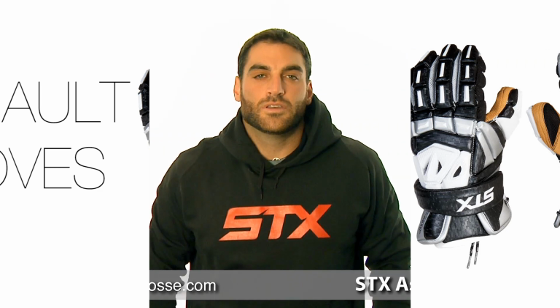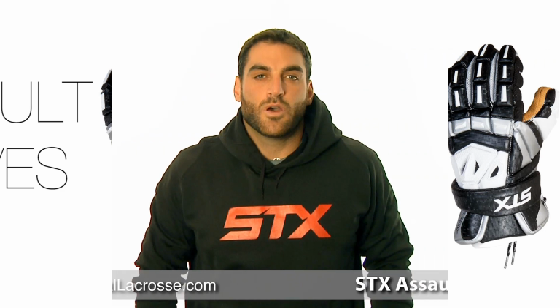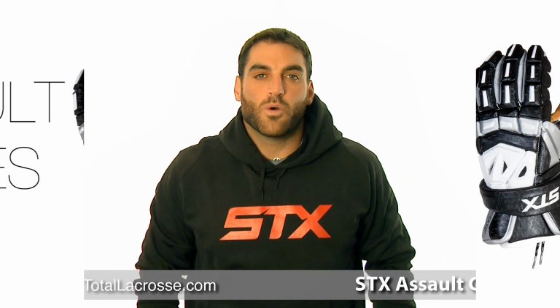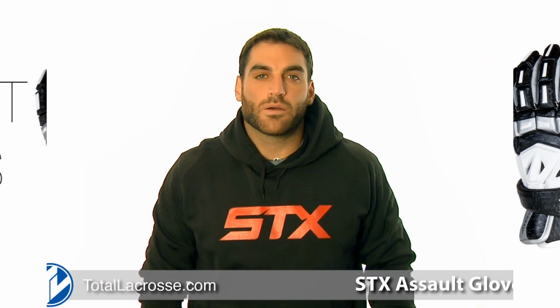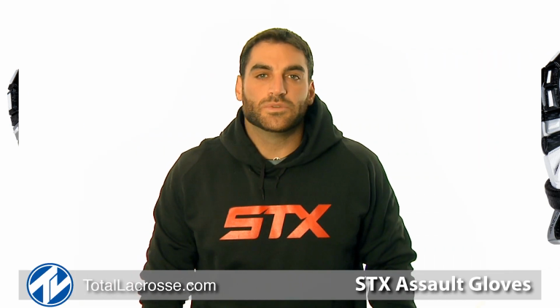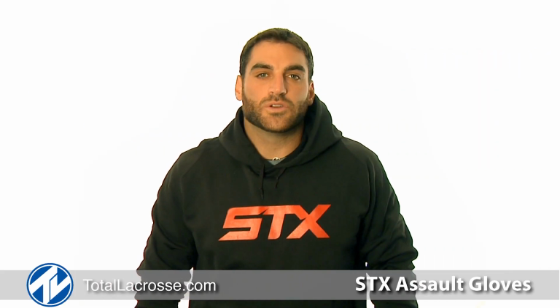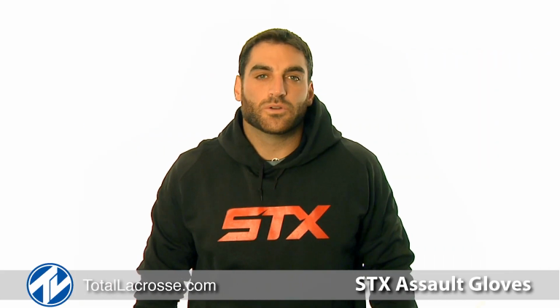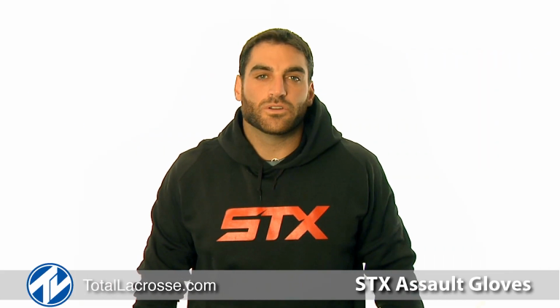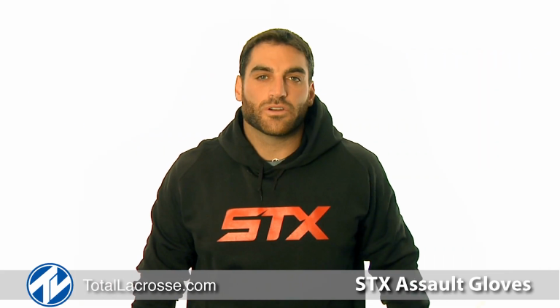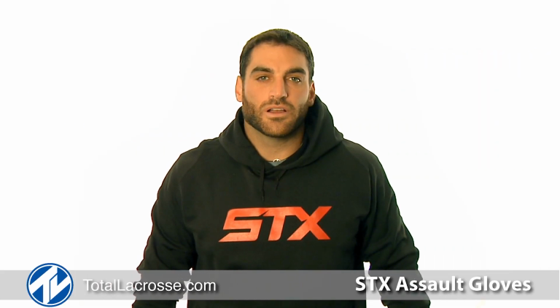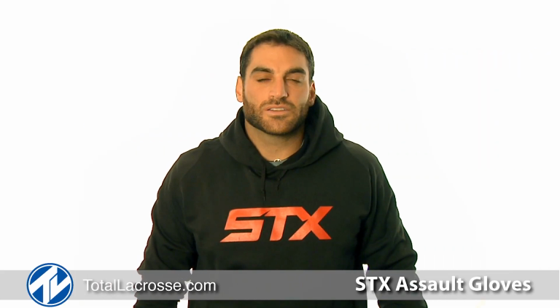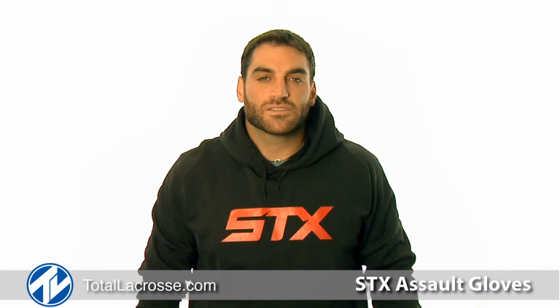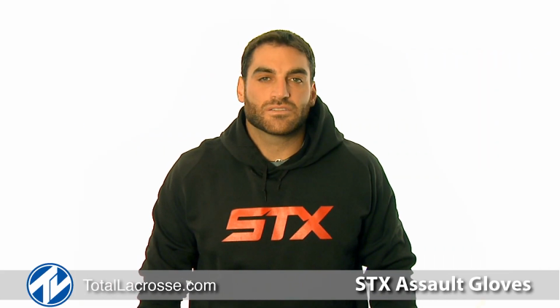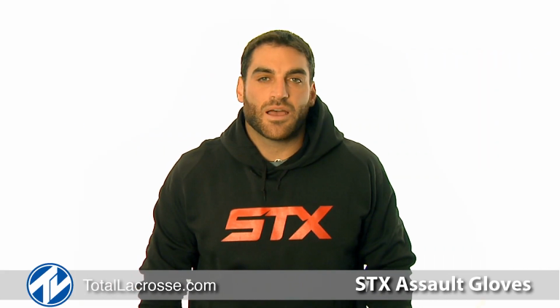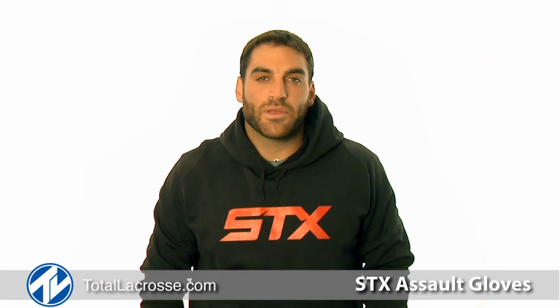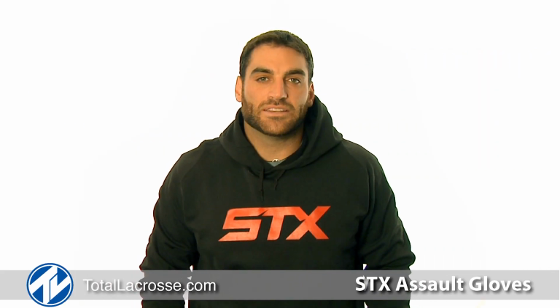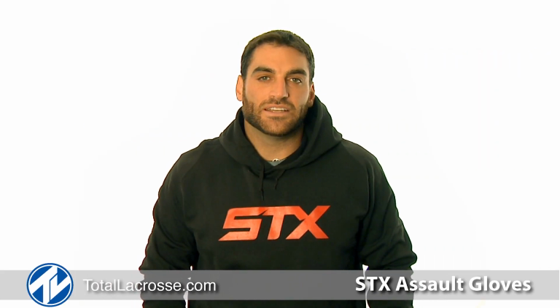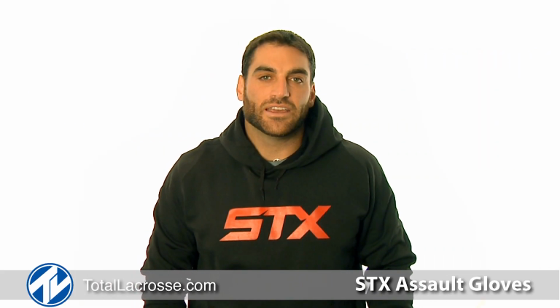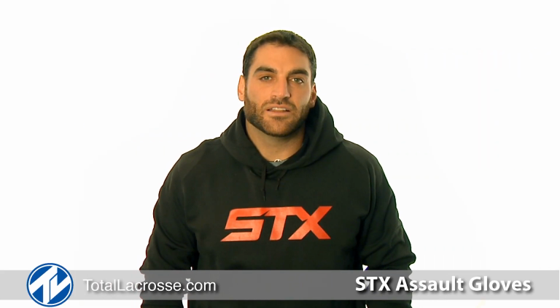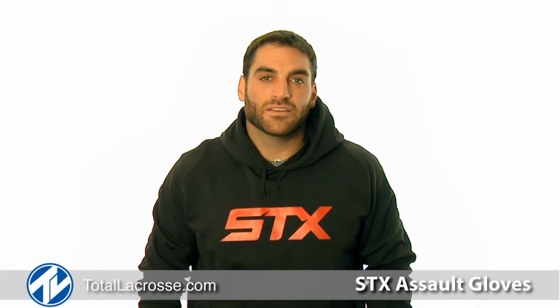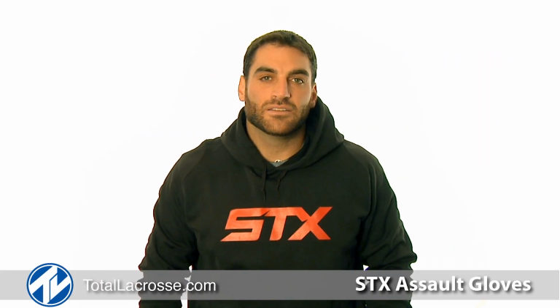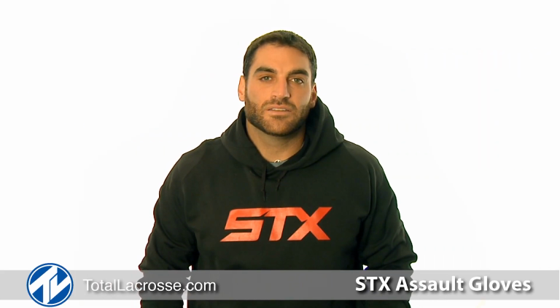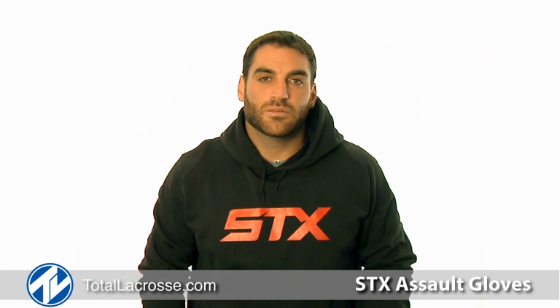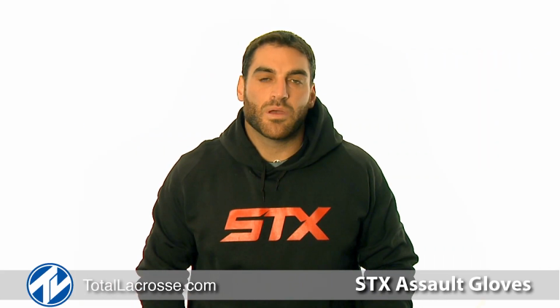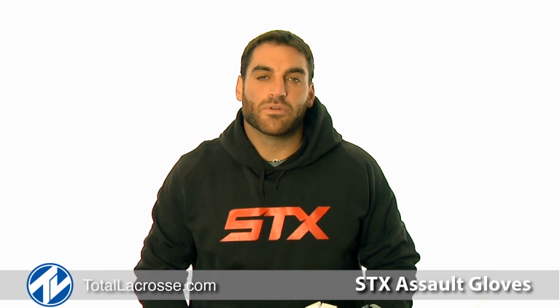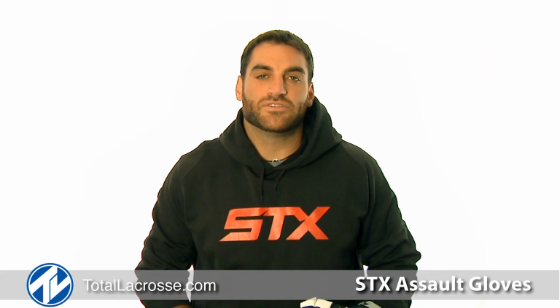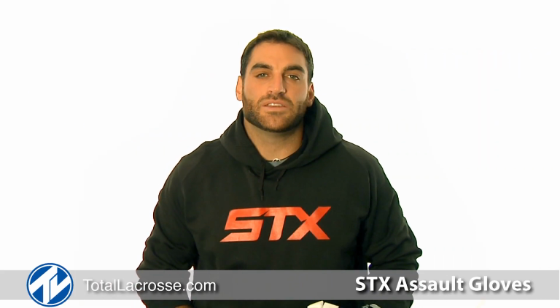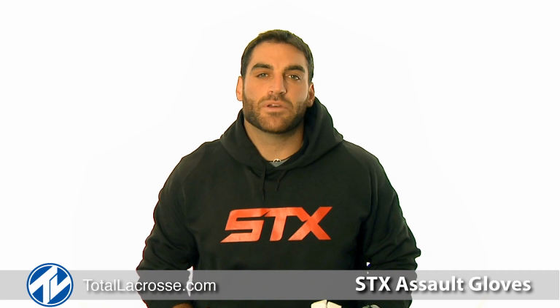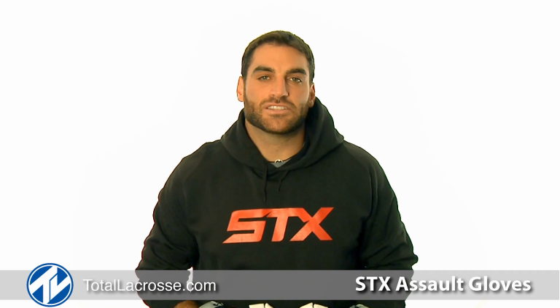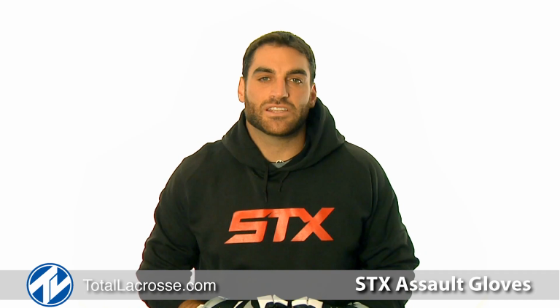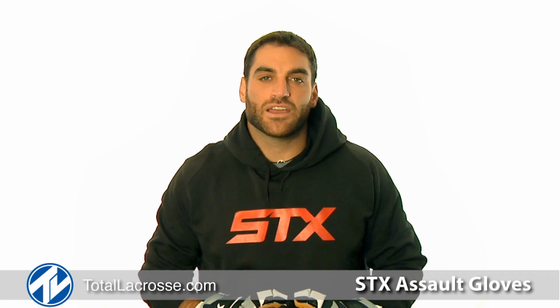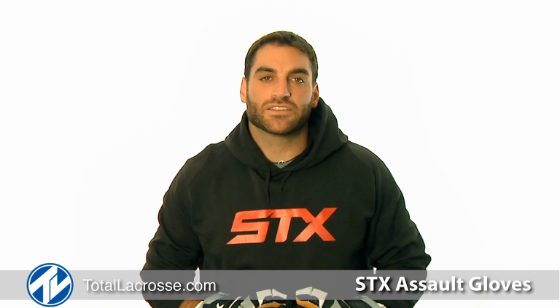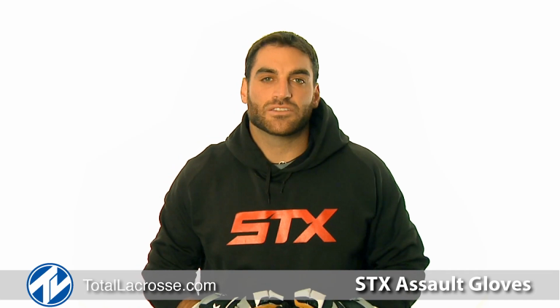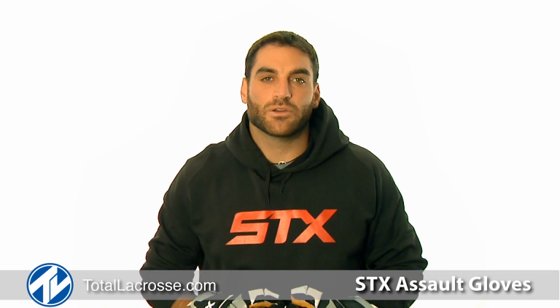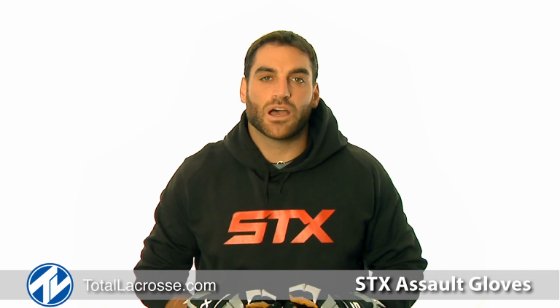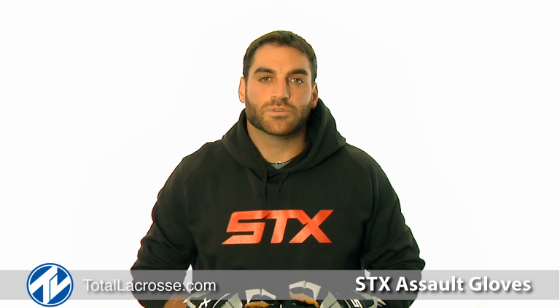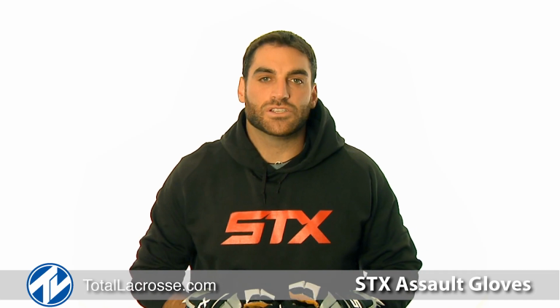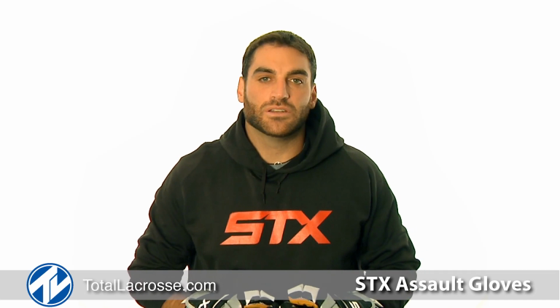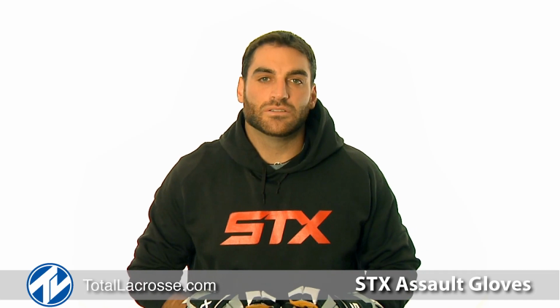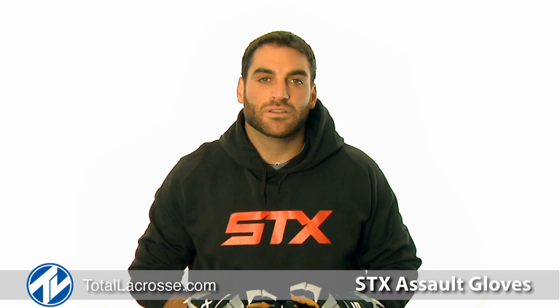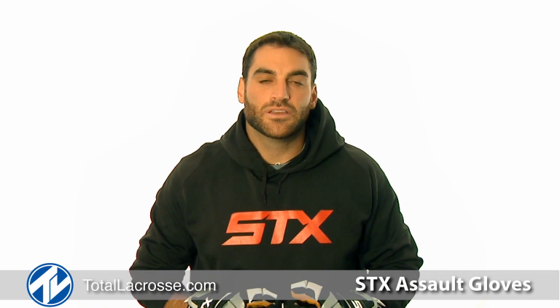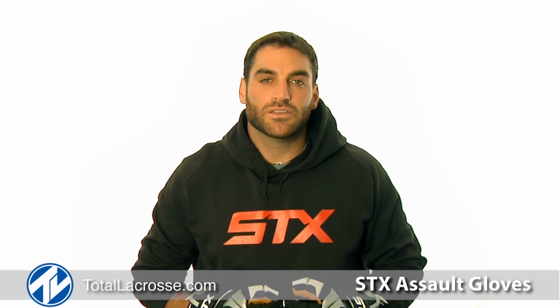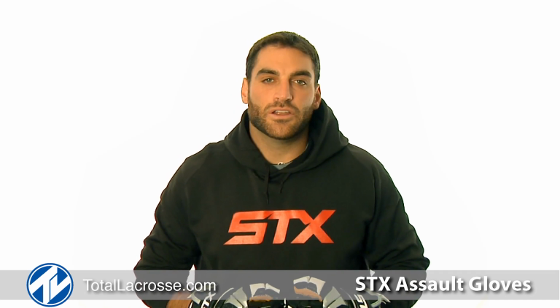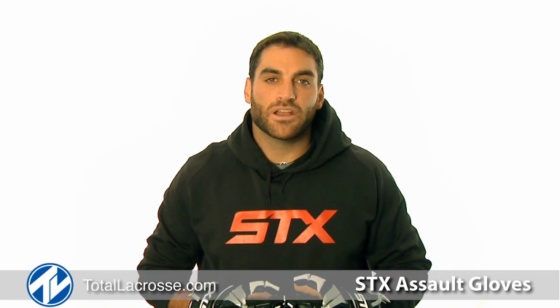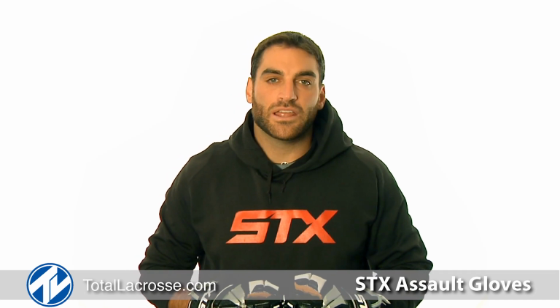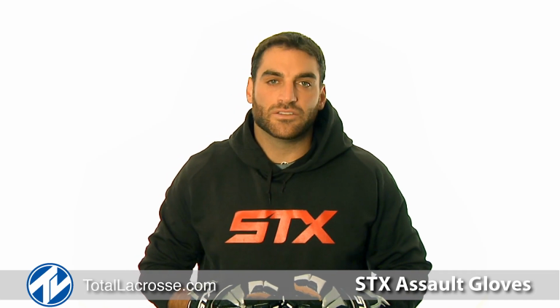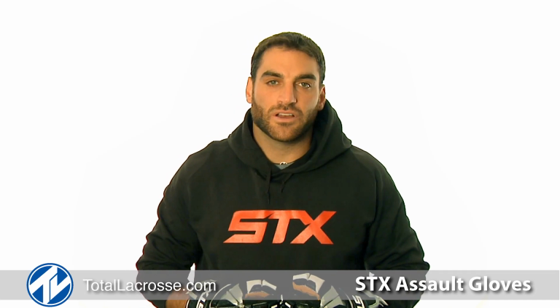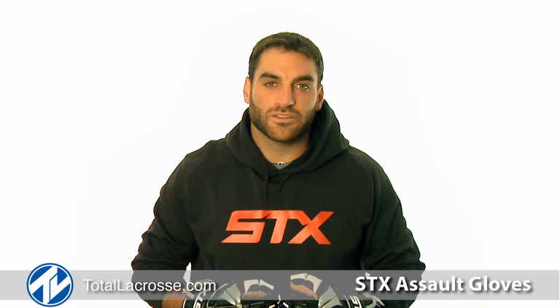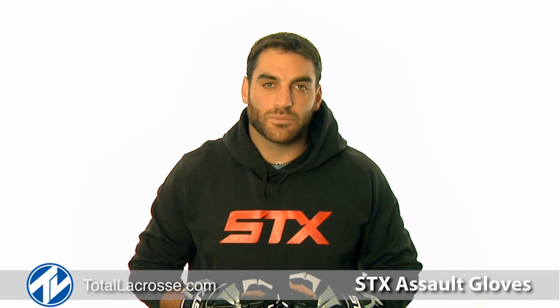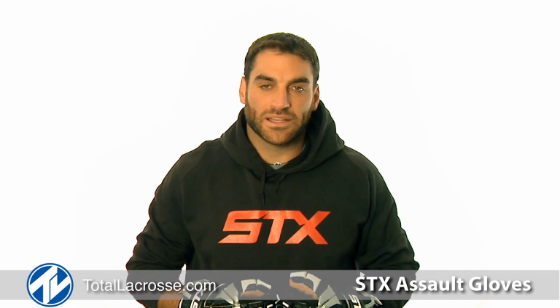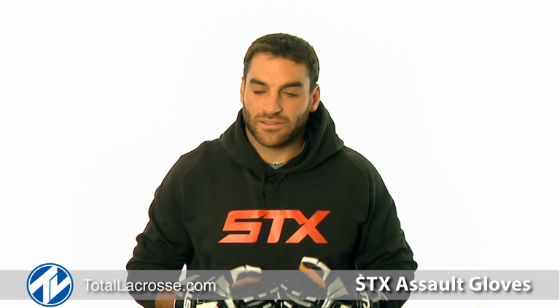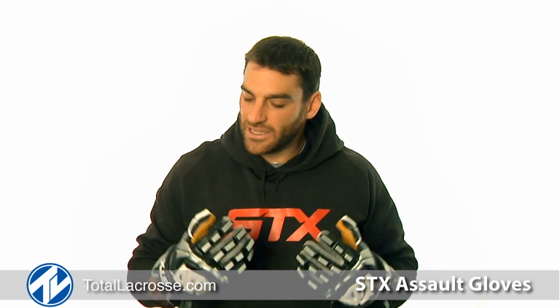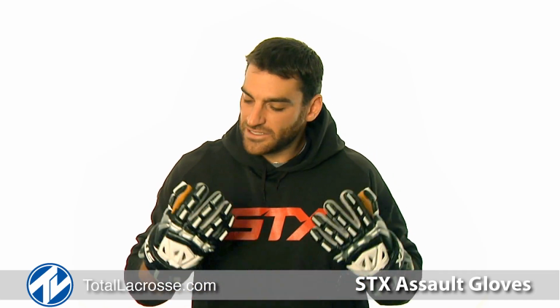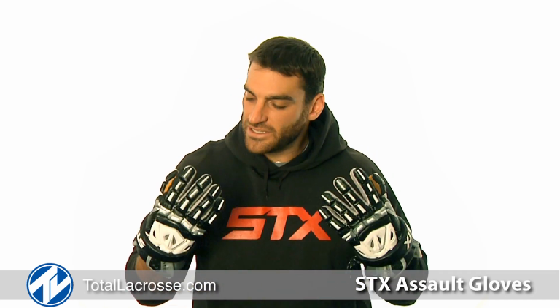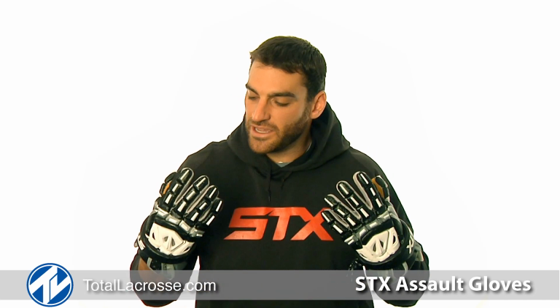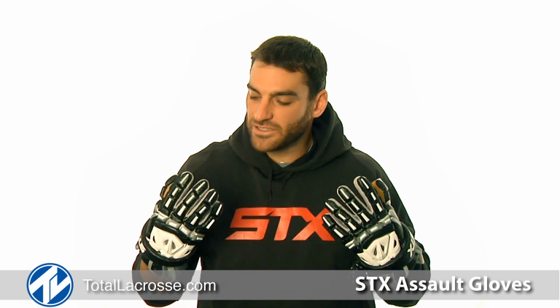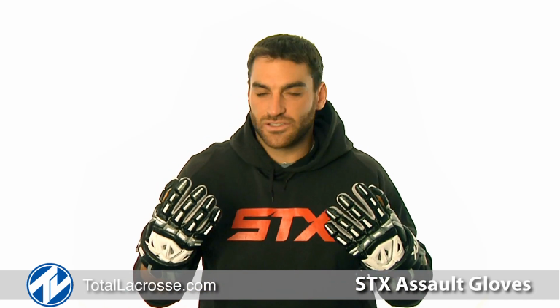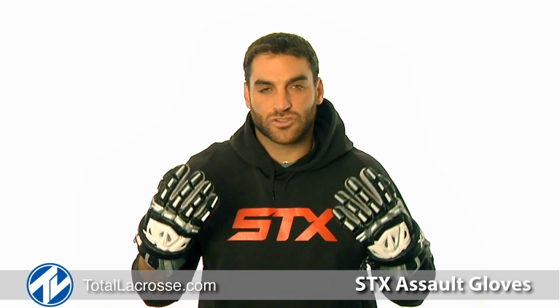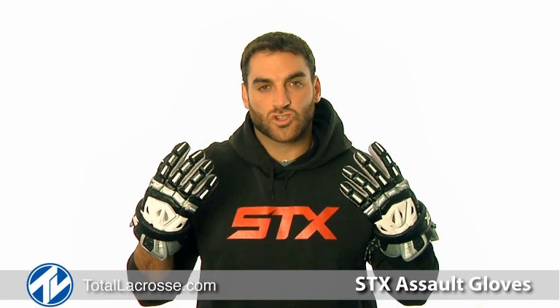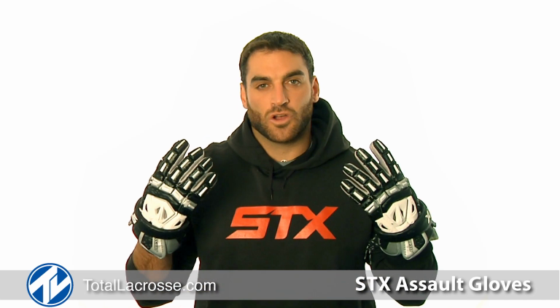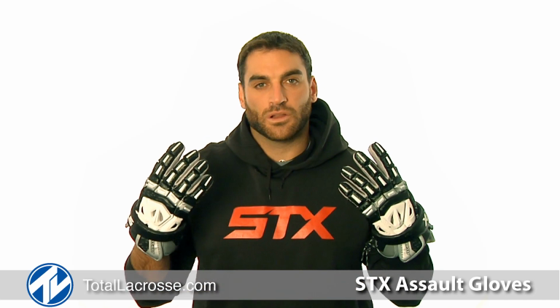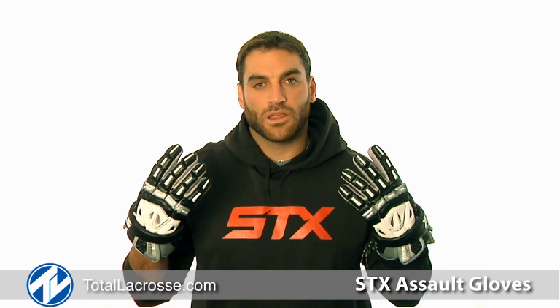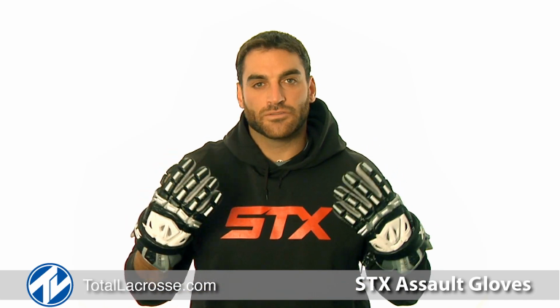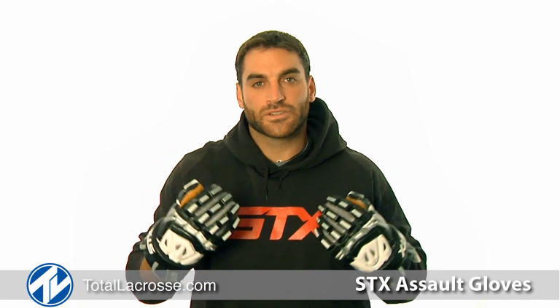Welcome to Total Lacrosse. I'm Anthony Kelly, member of Team STX and The Ohio Machine. Here today to talk to you about the STX Assault Gloves.